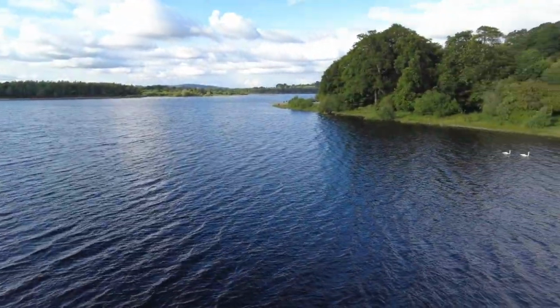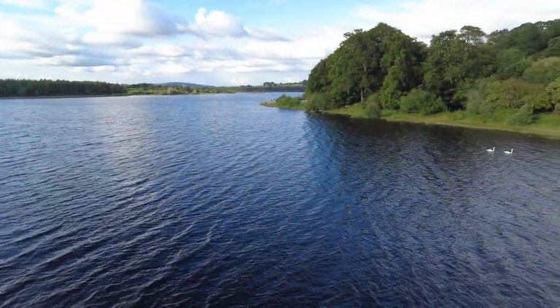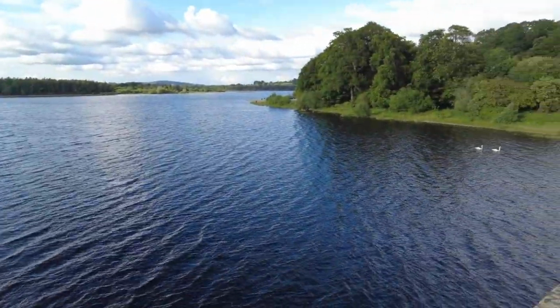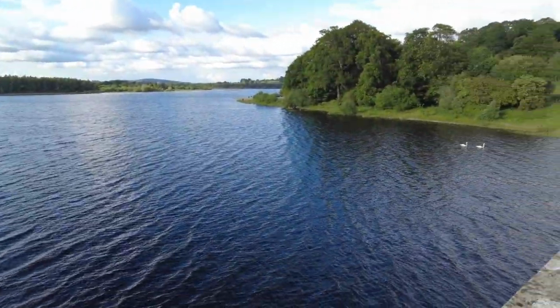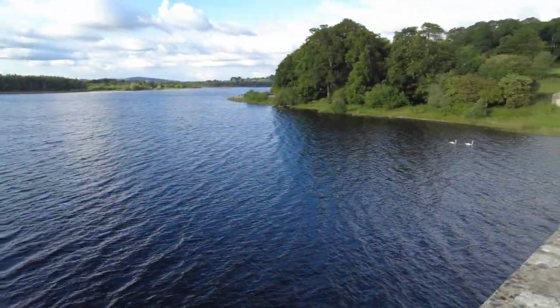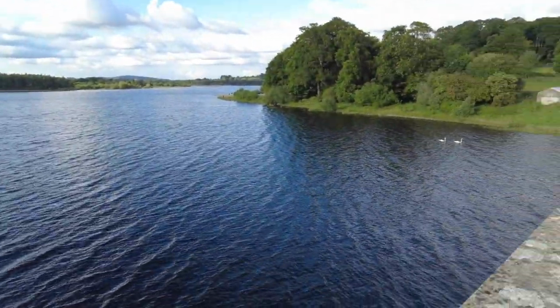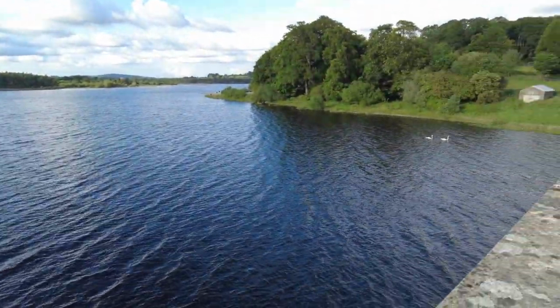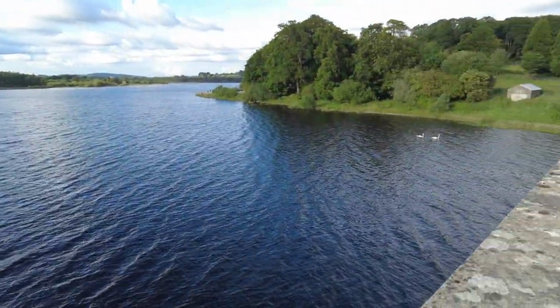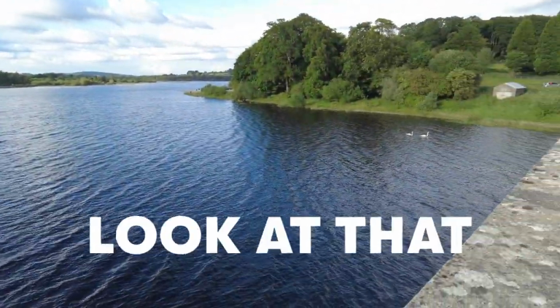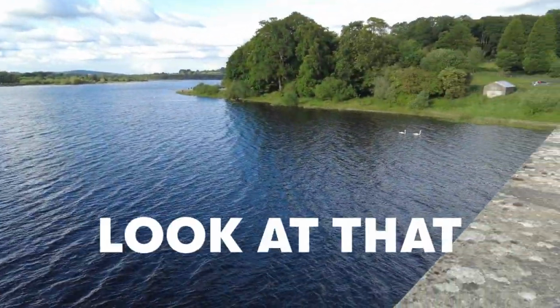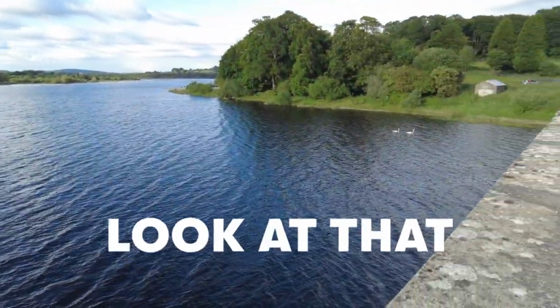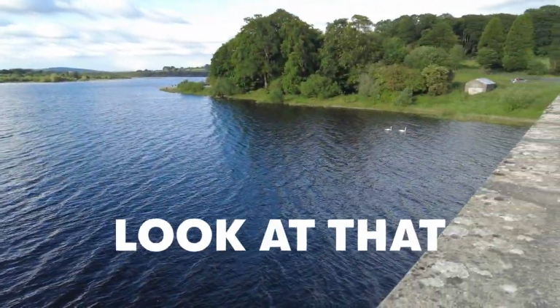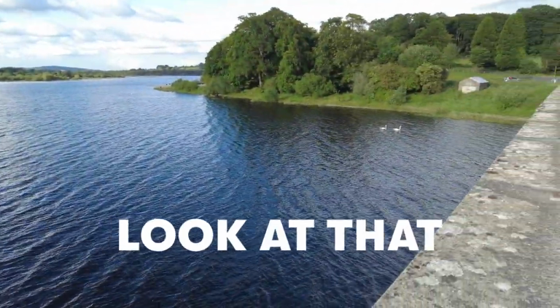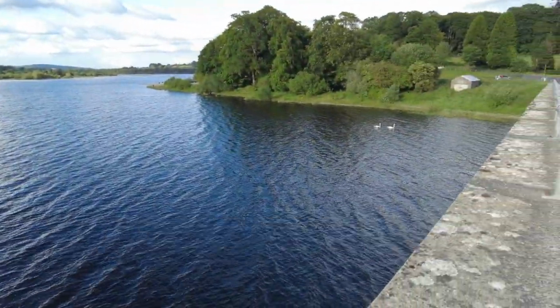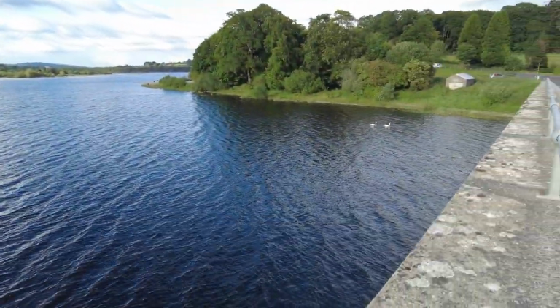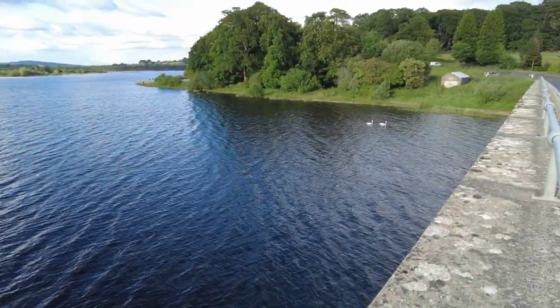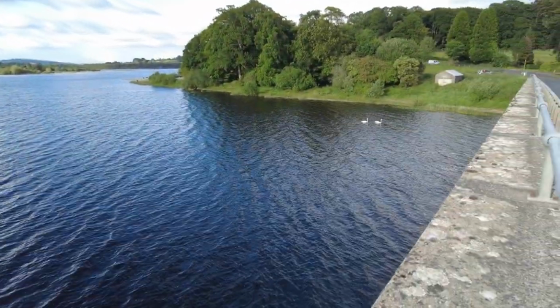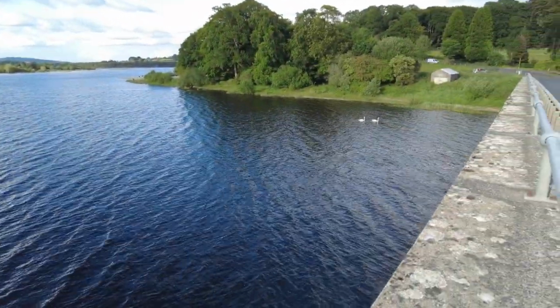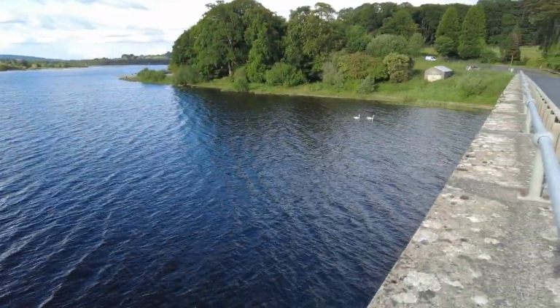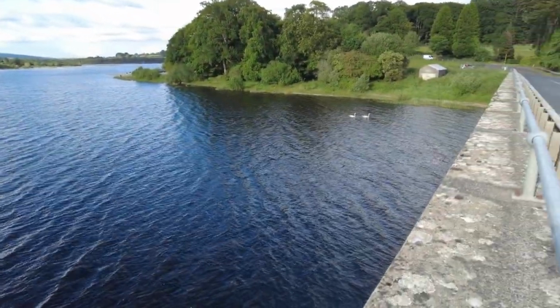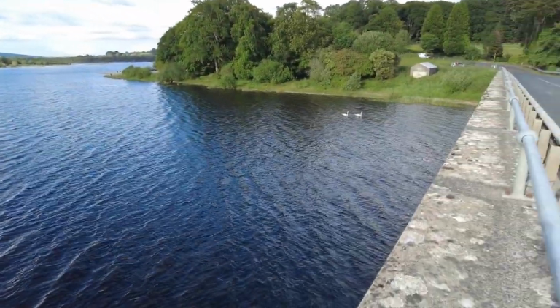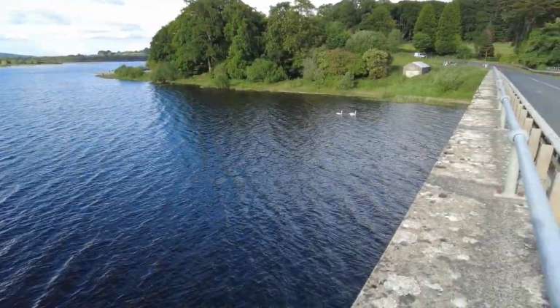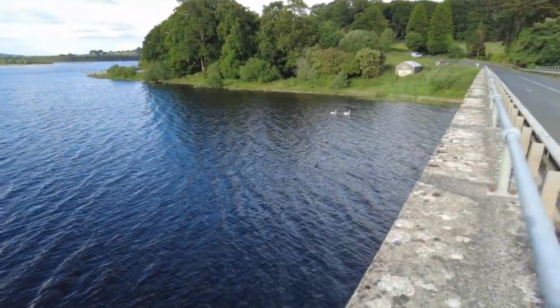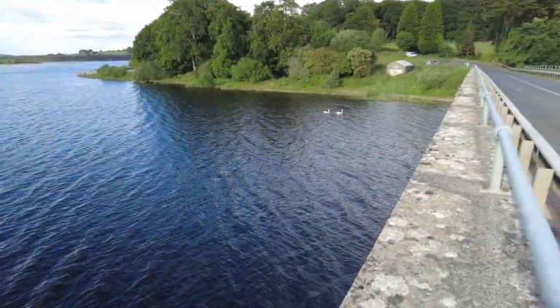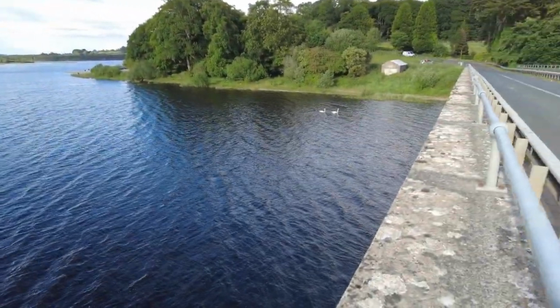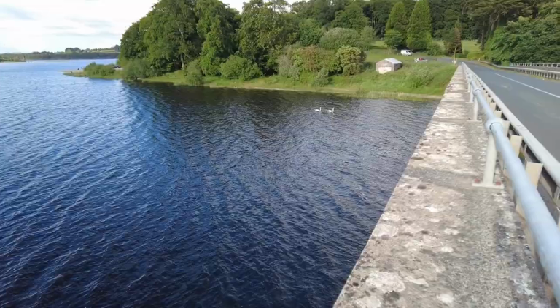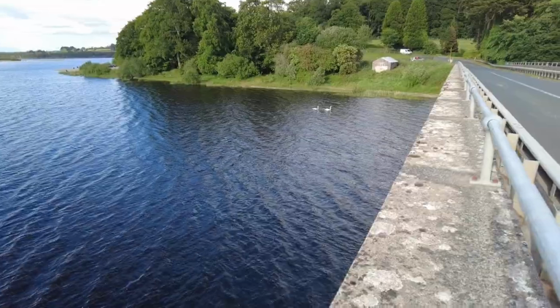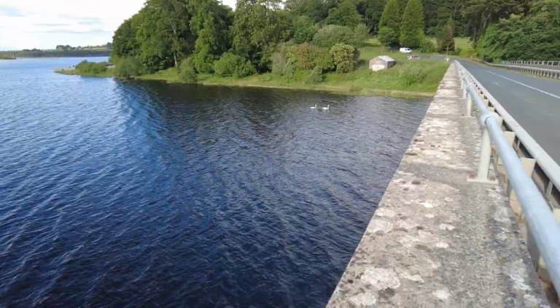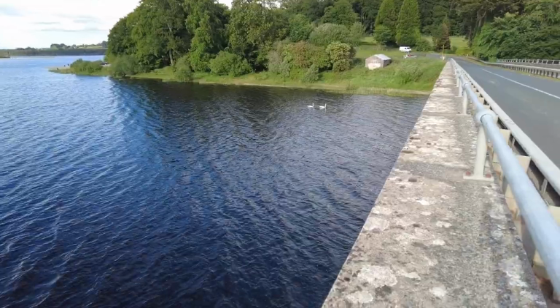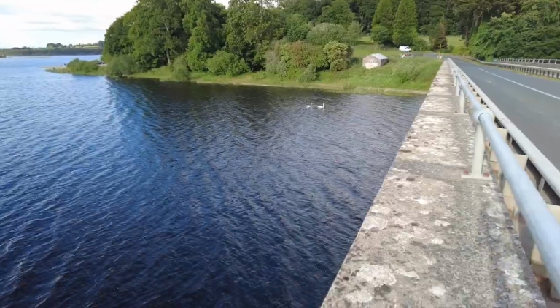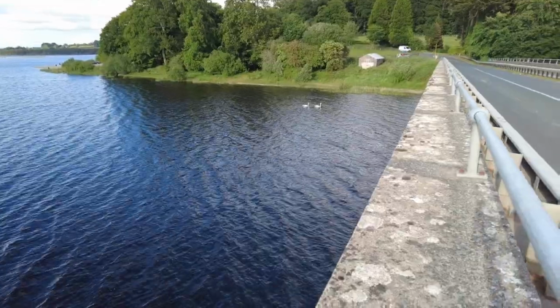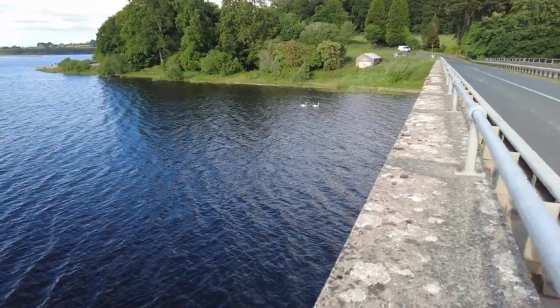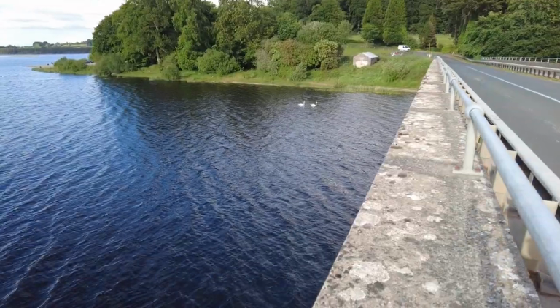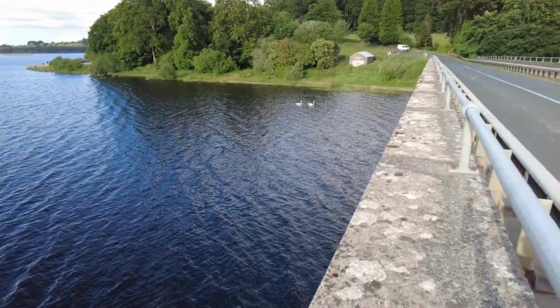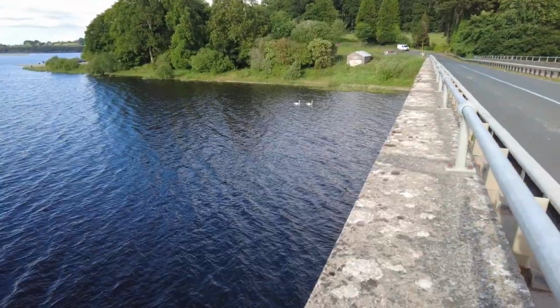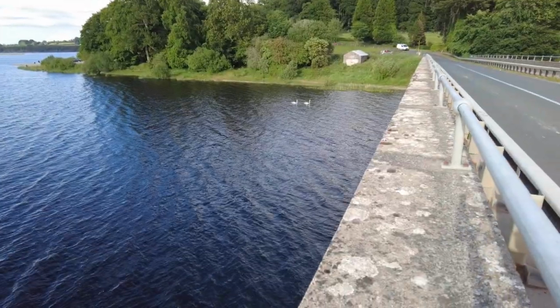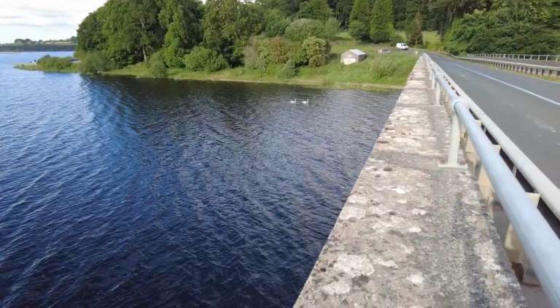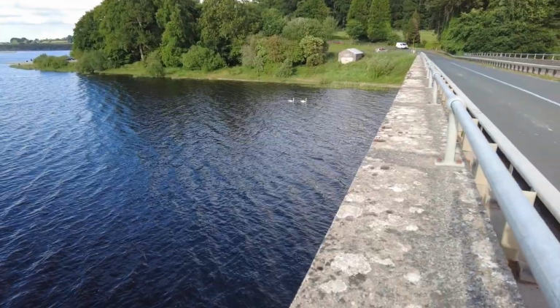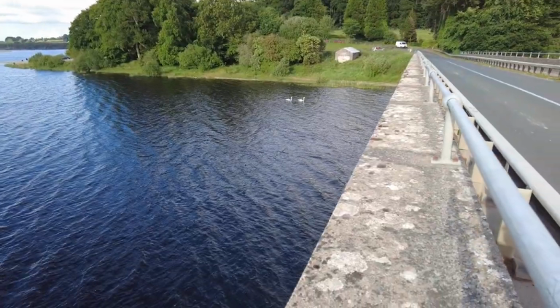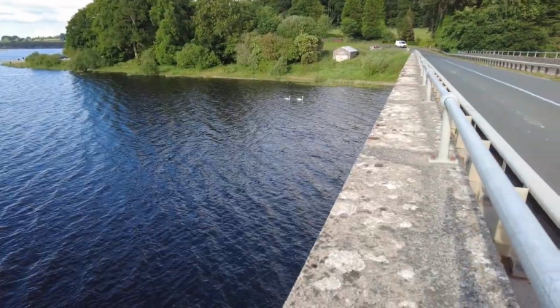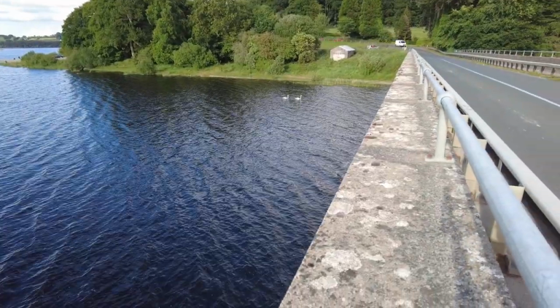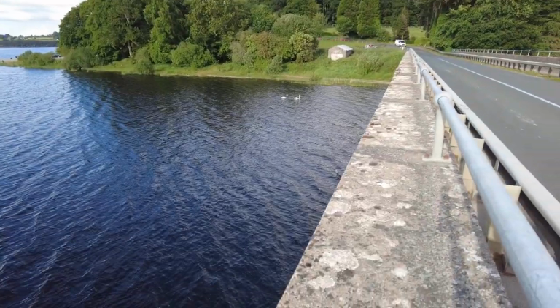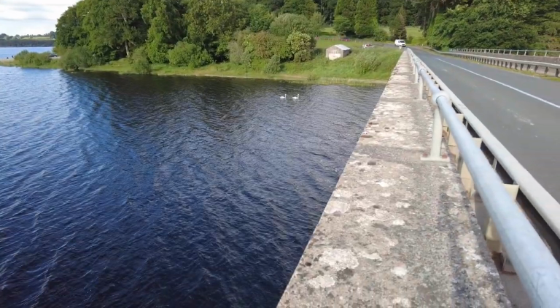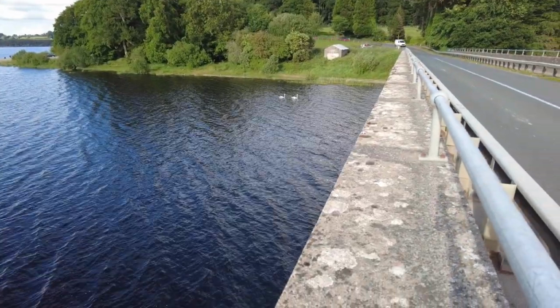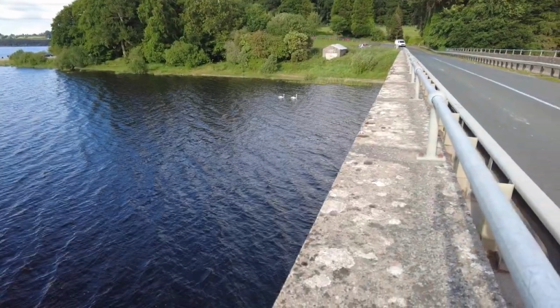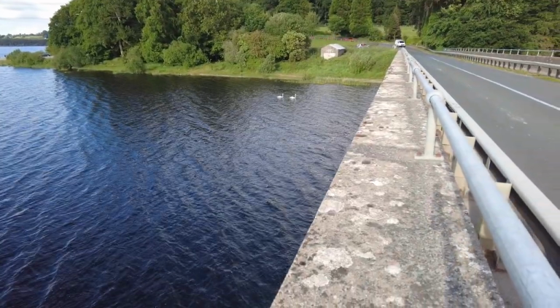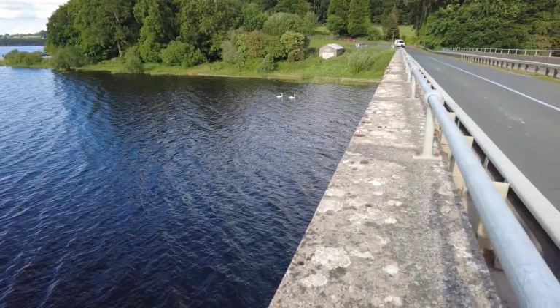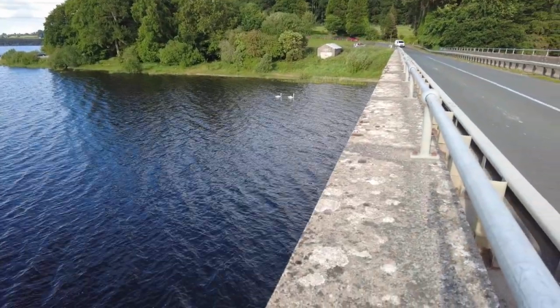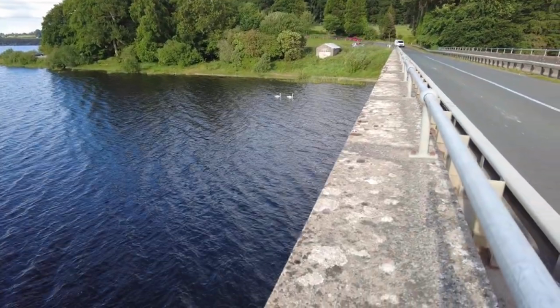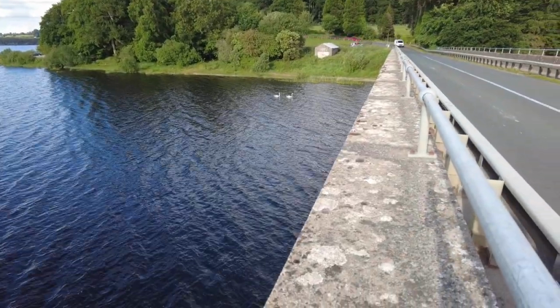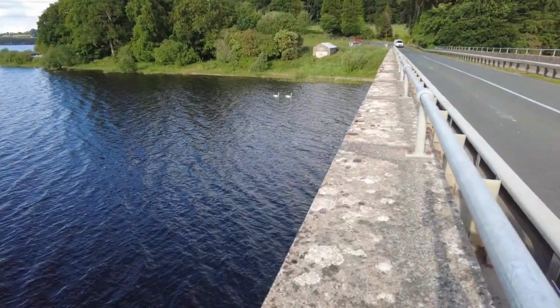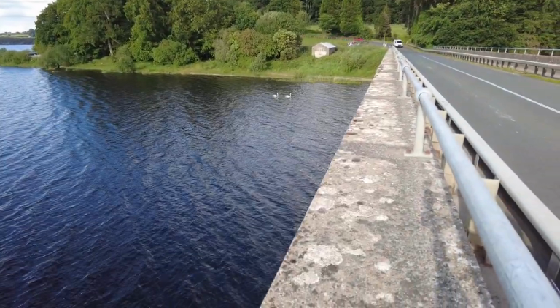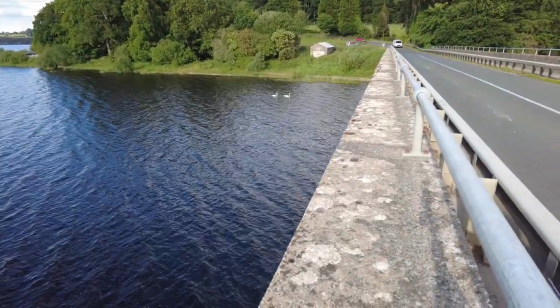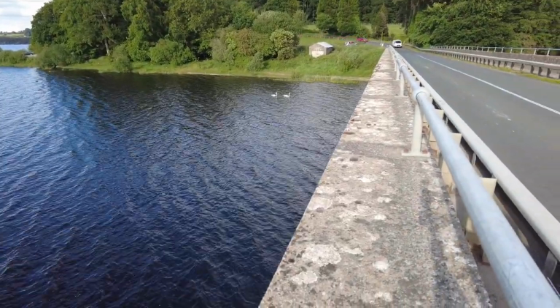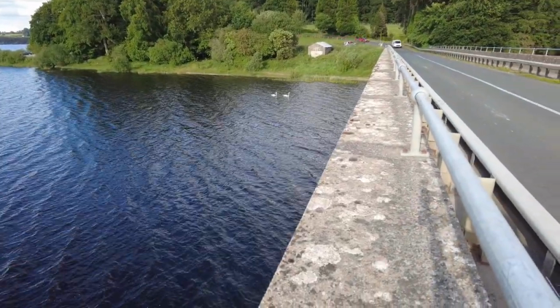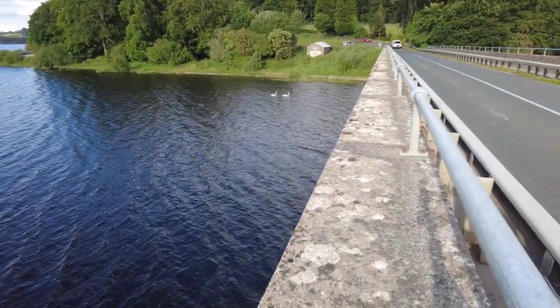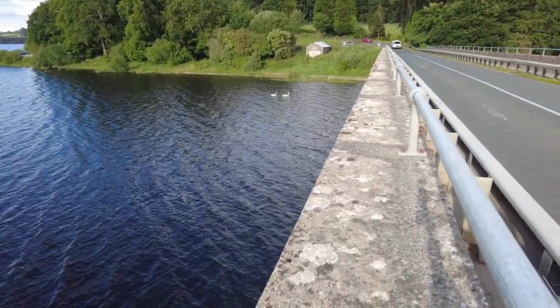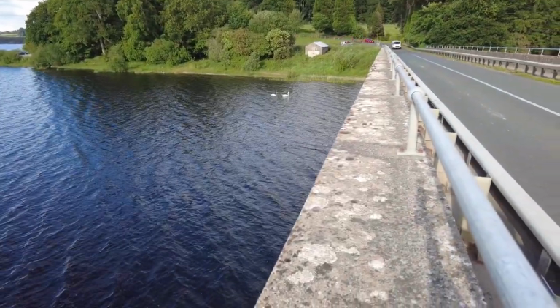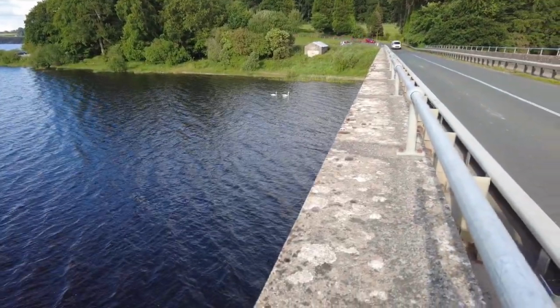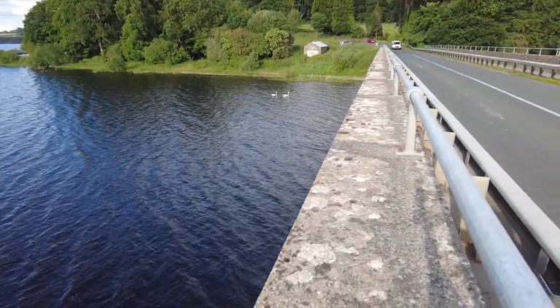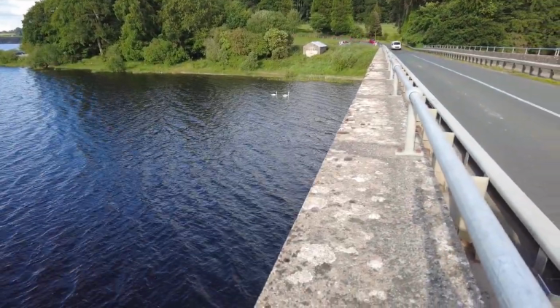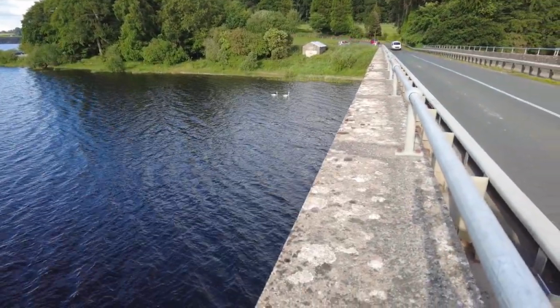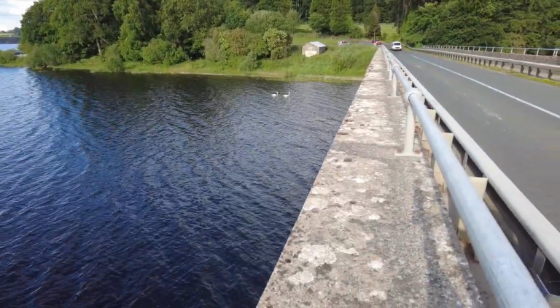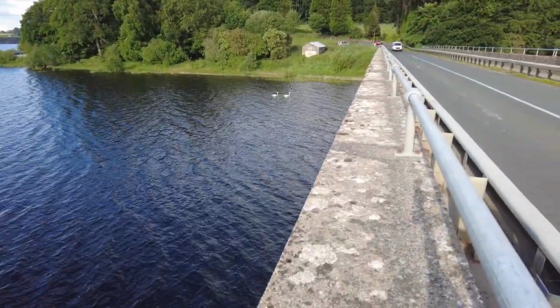And look at that — a couple of swans going past majestically. I think they're going to go under the bridge there.